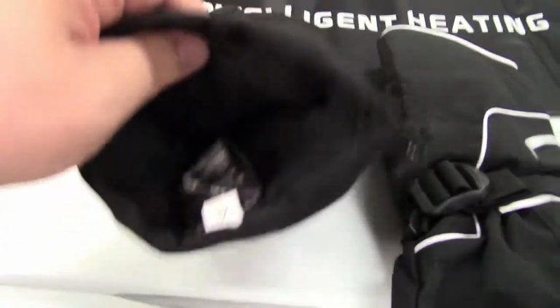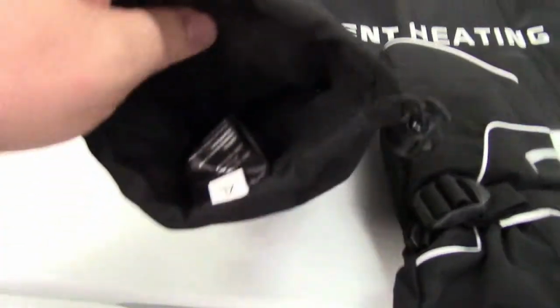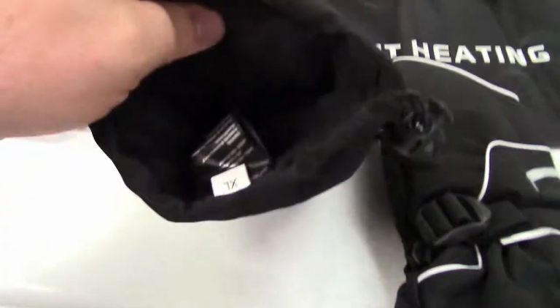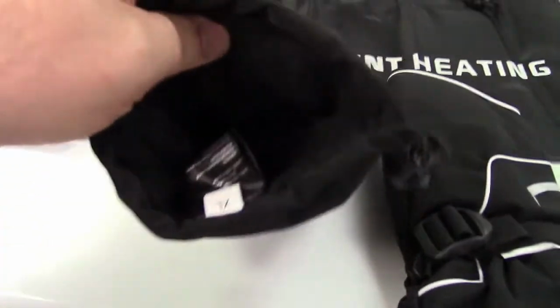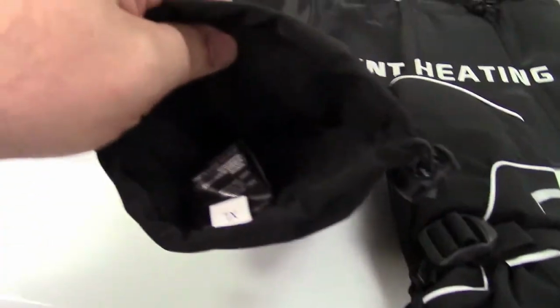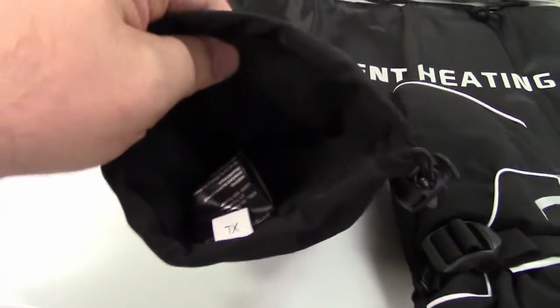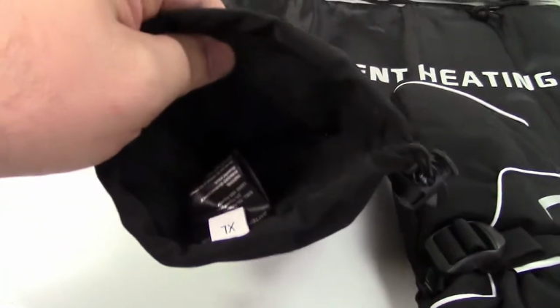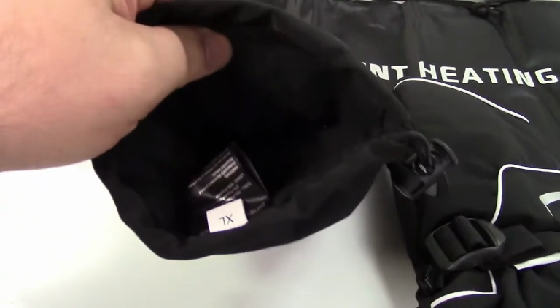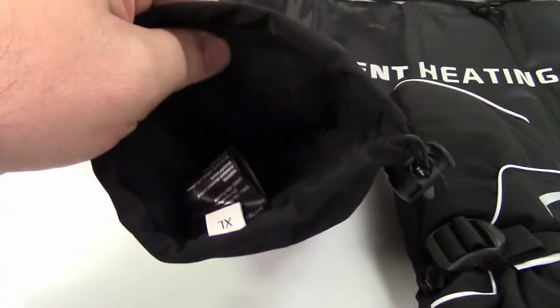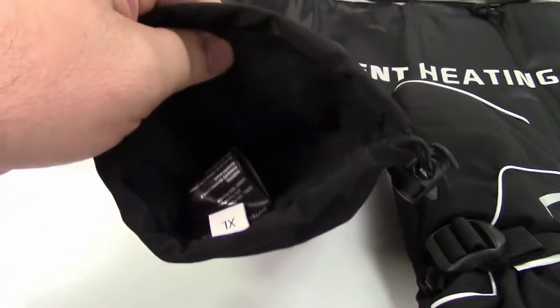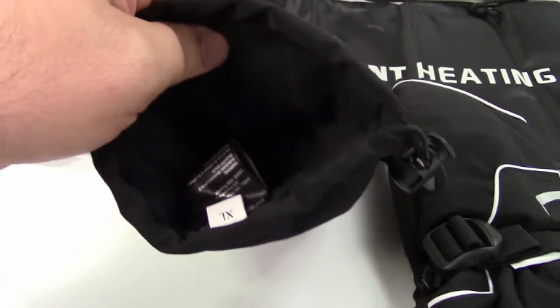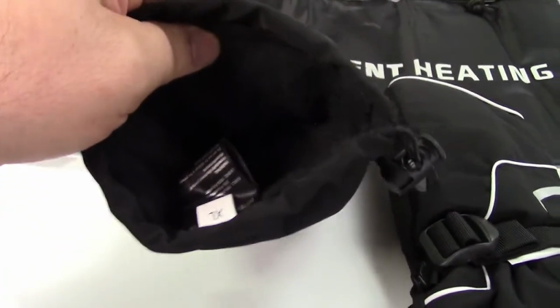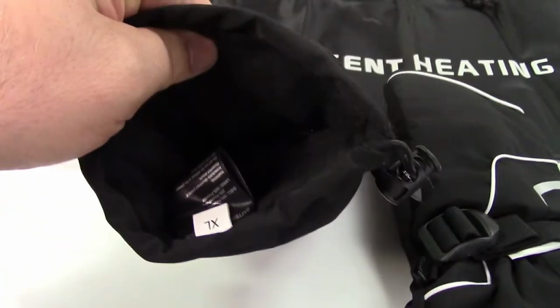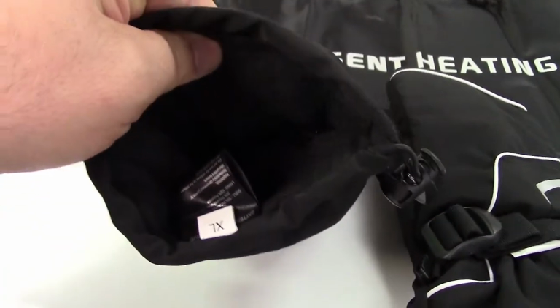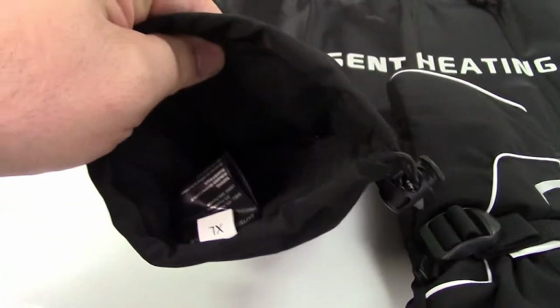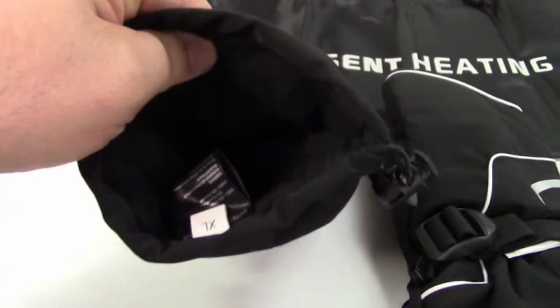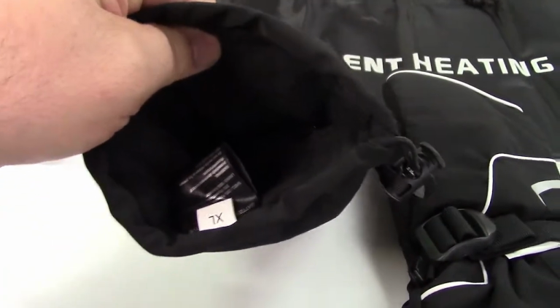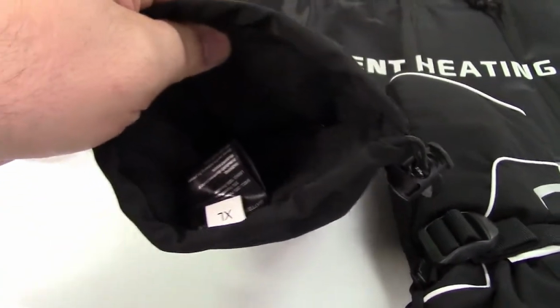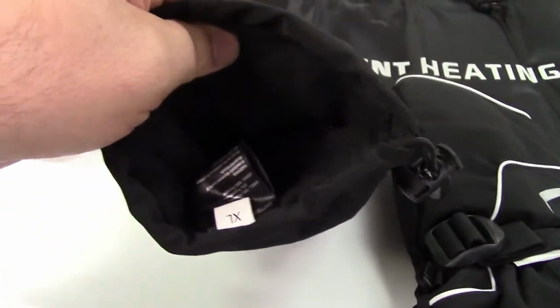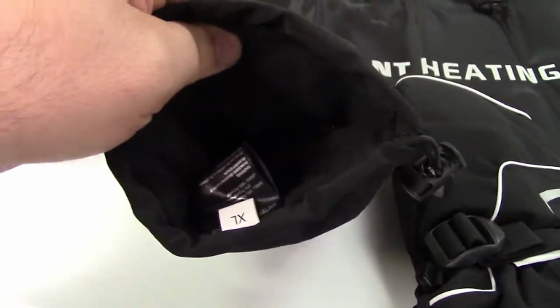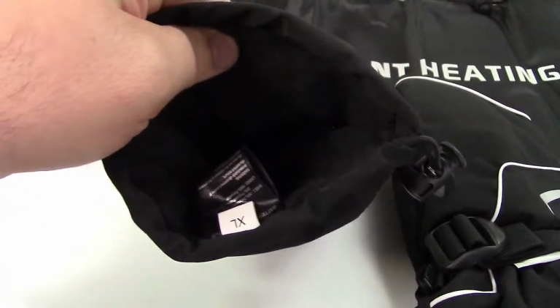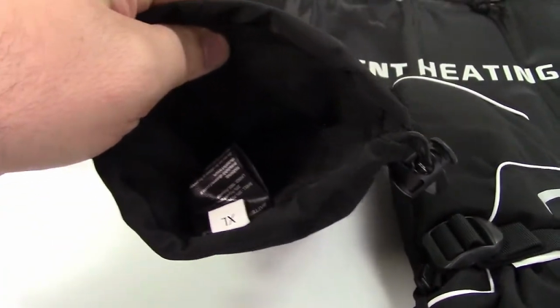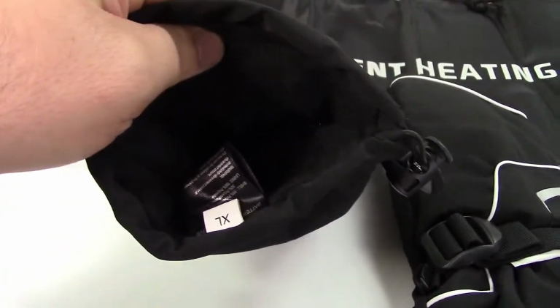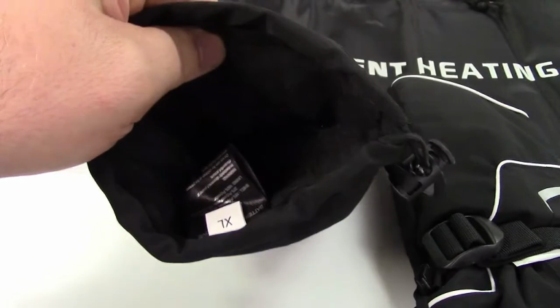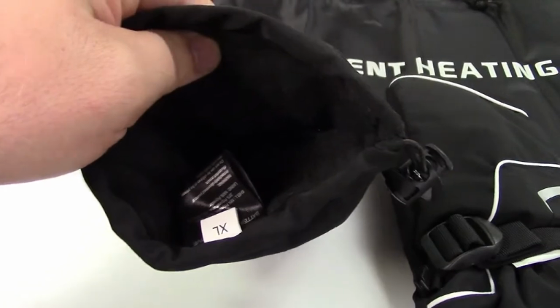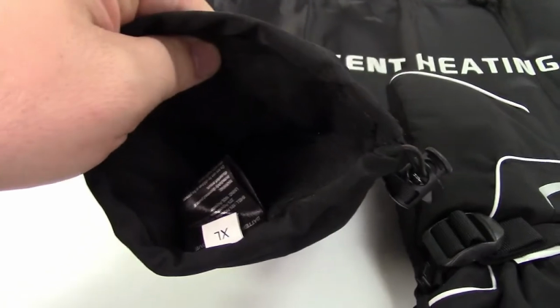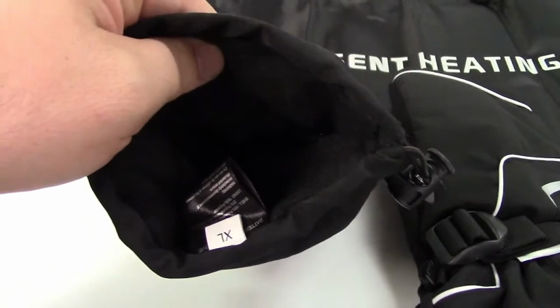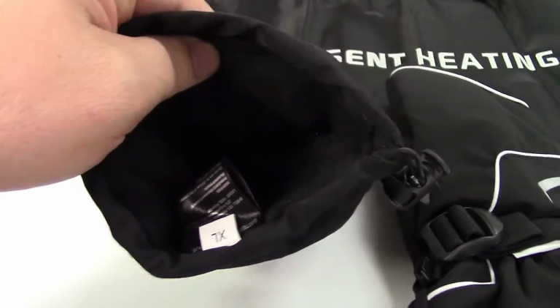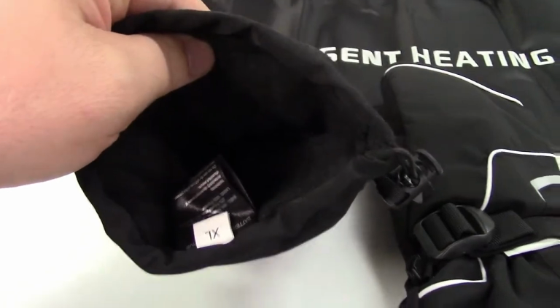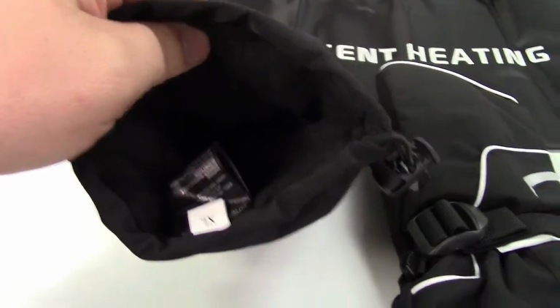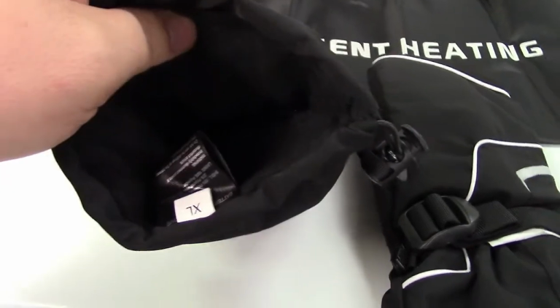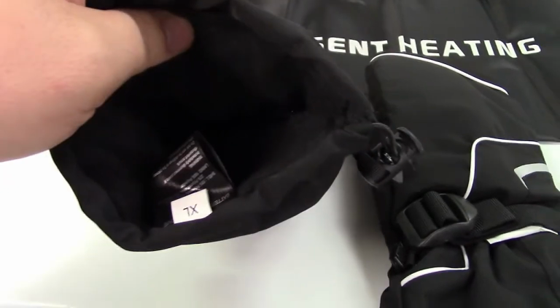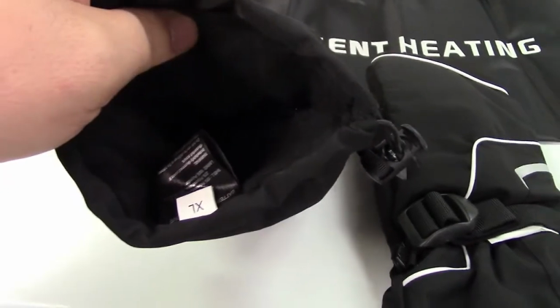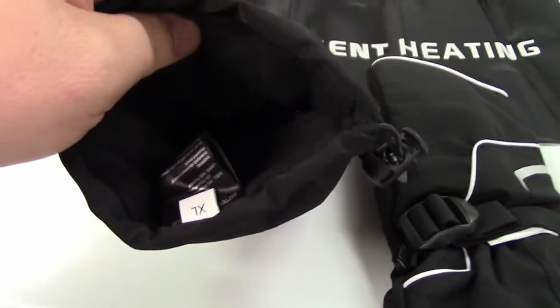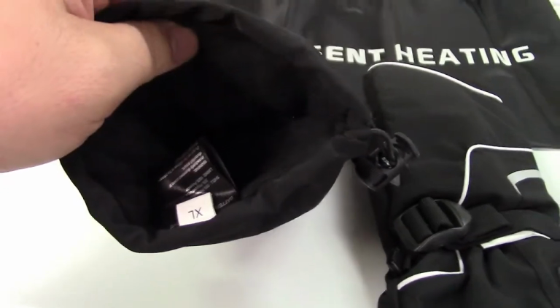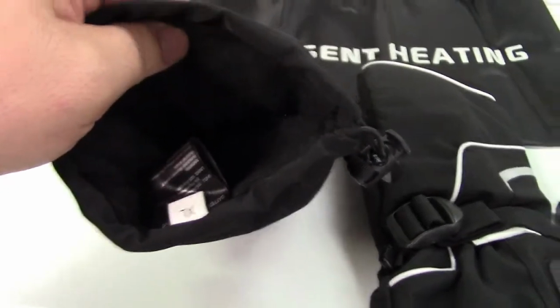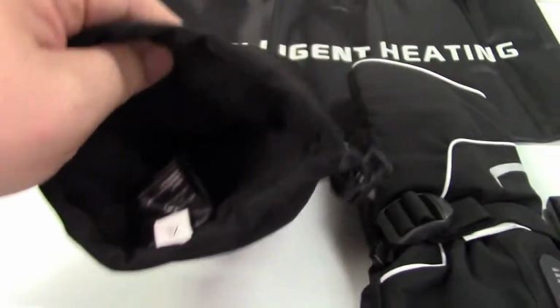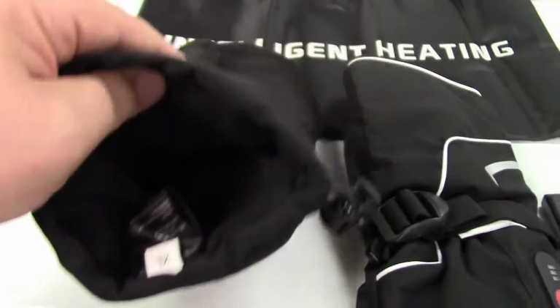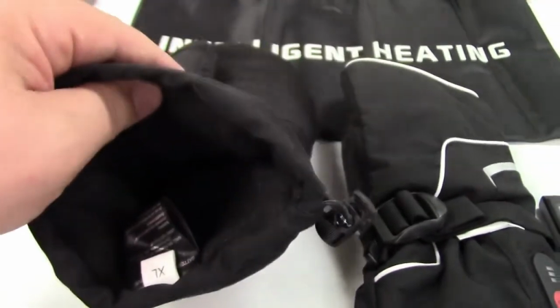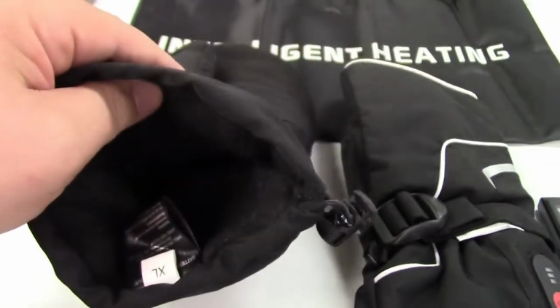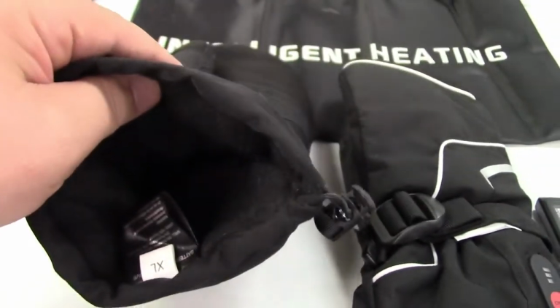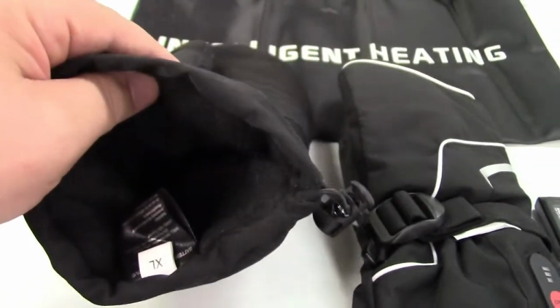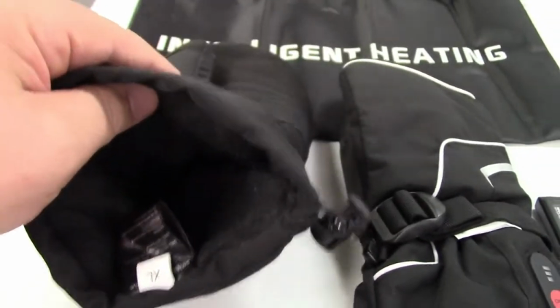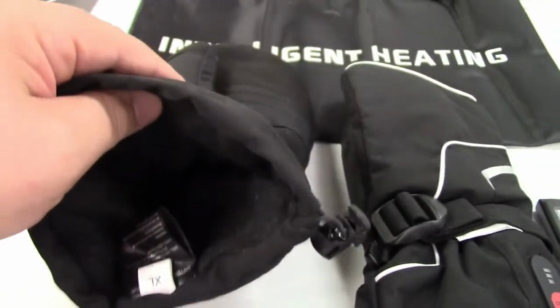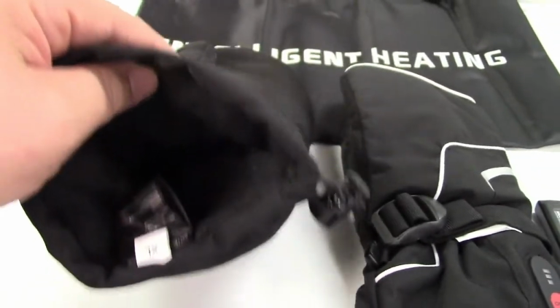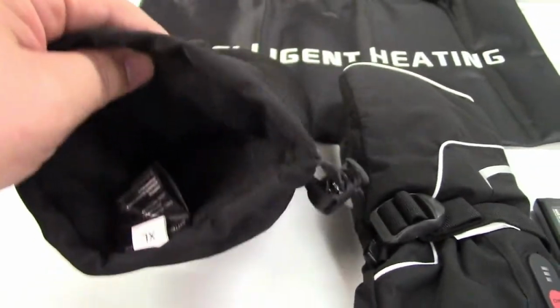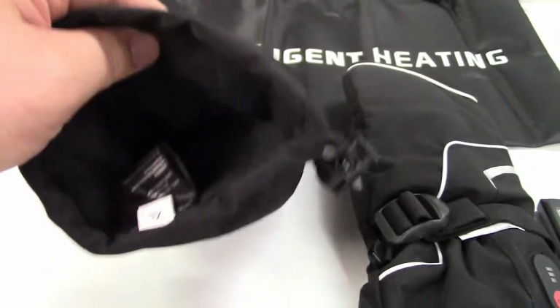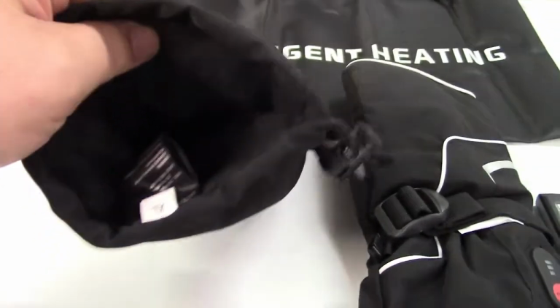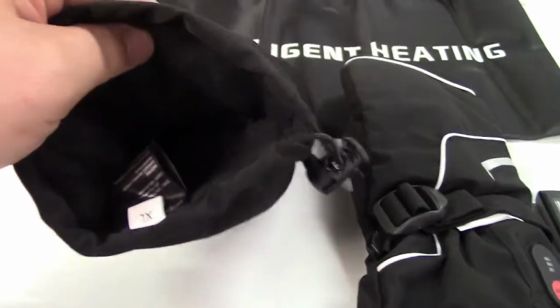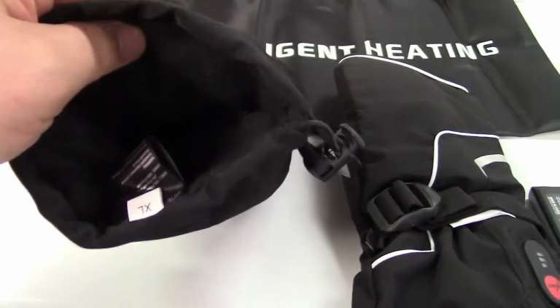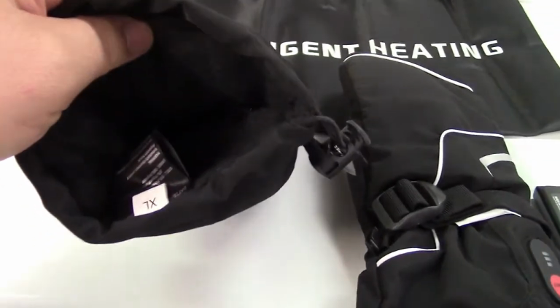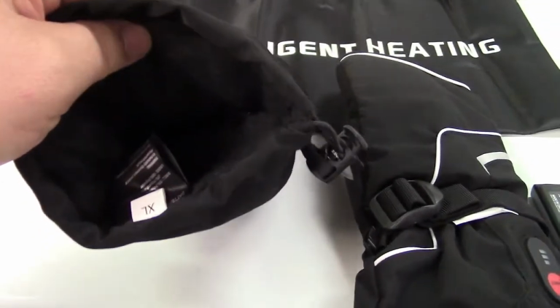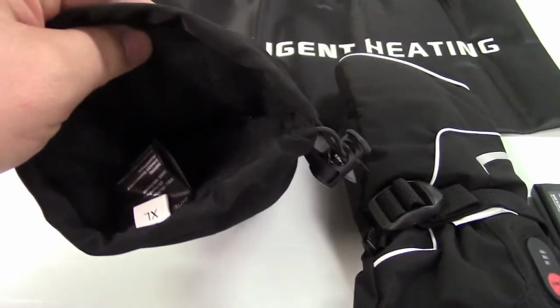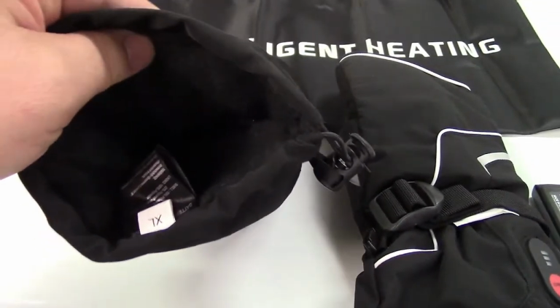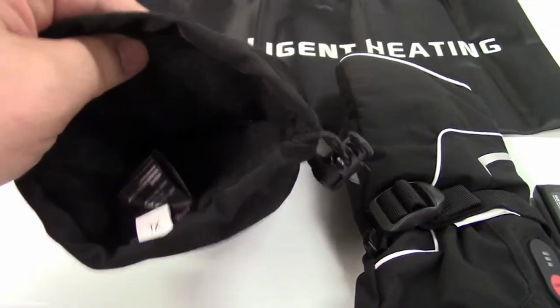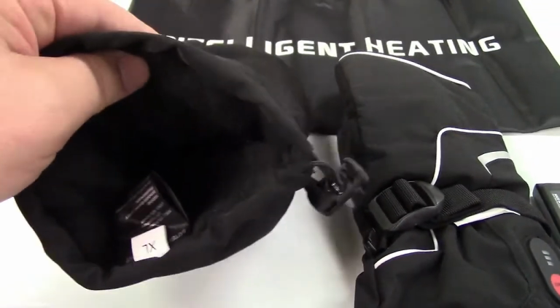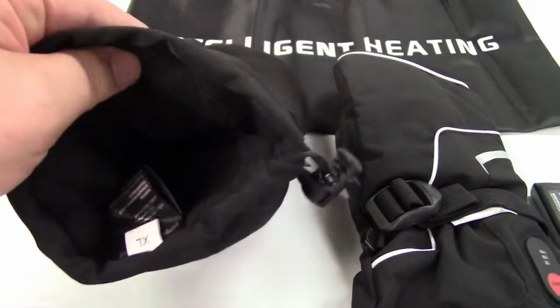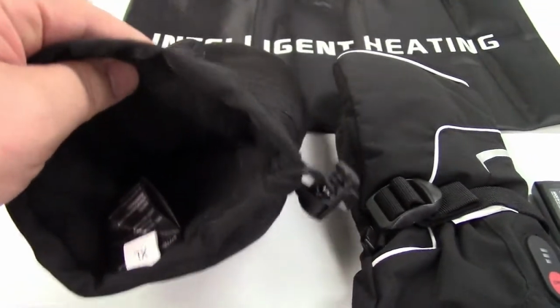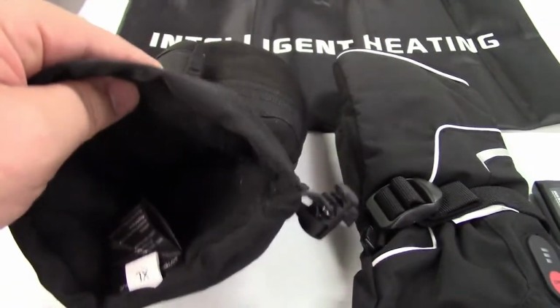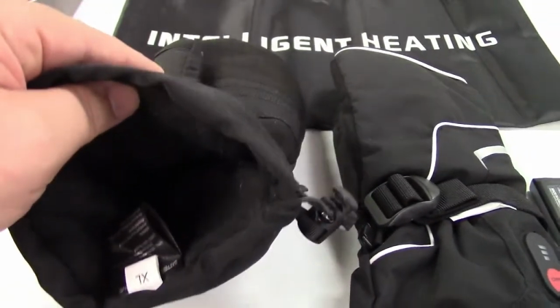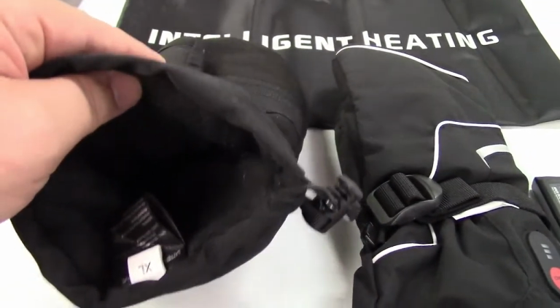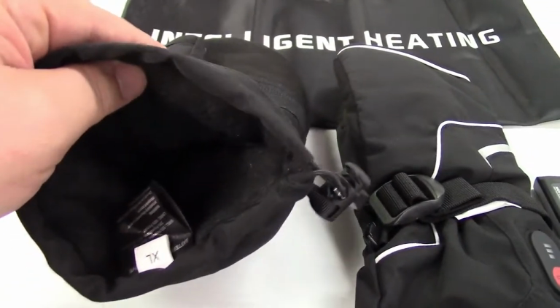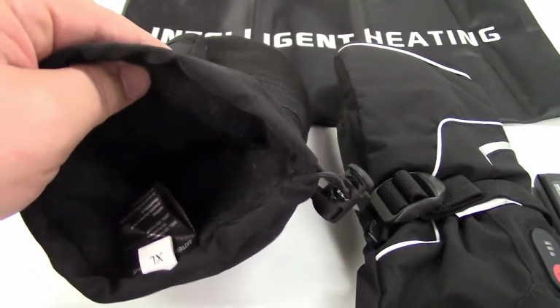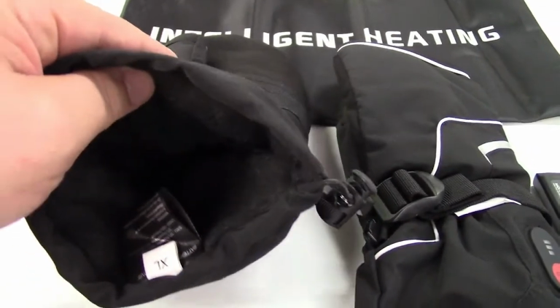Let me get this set up — I'll get the batteries in, put them on, turn it on, let them cook for a while, and I'll tell you what I think.